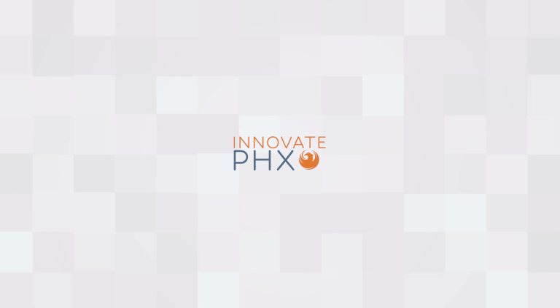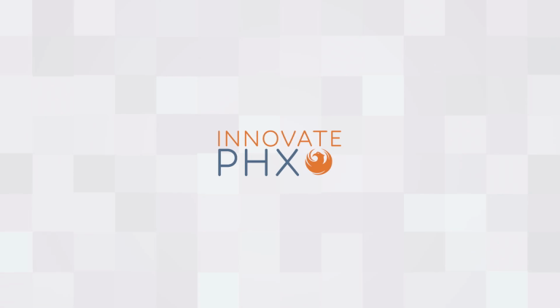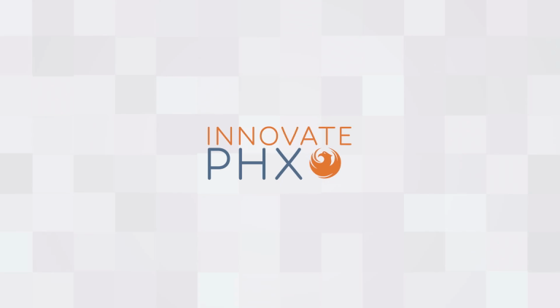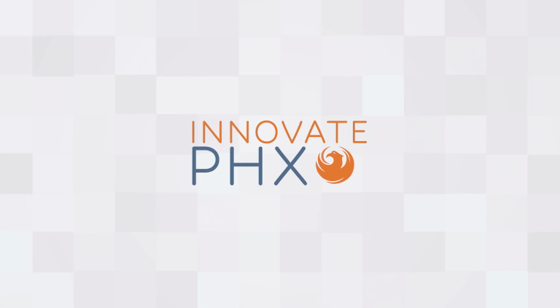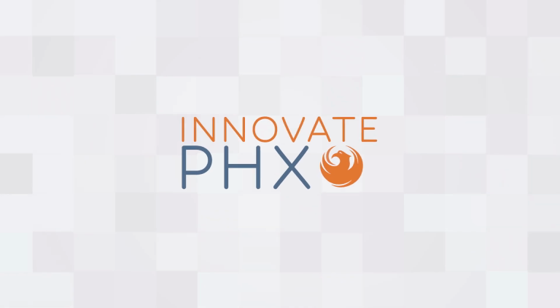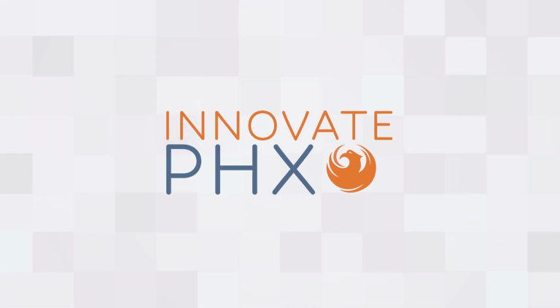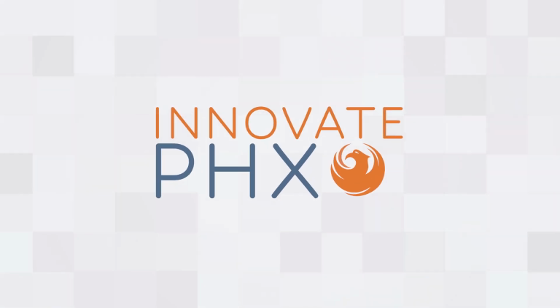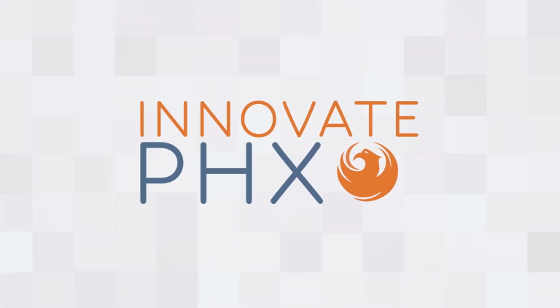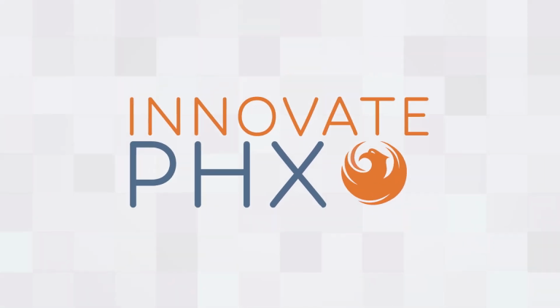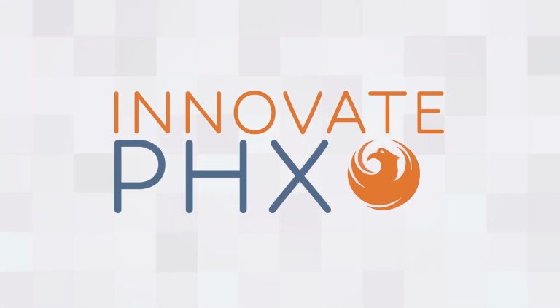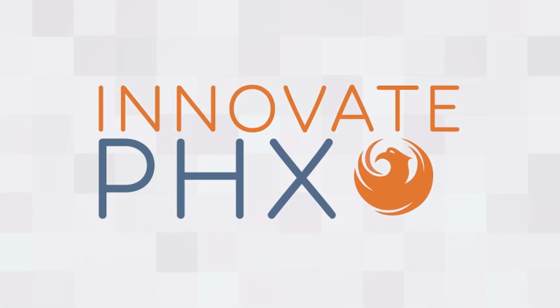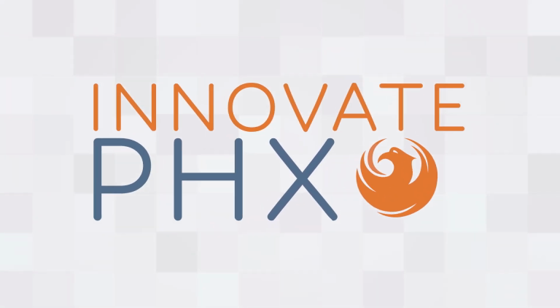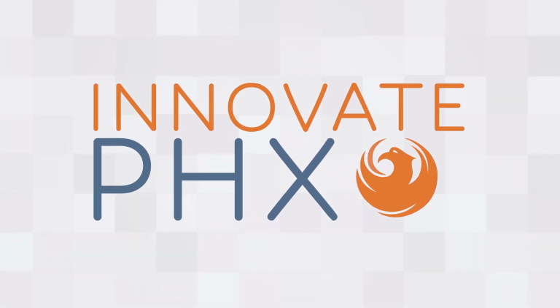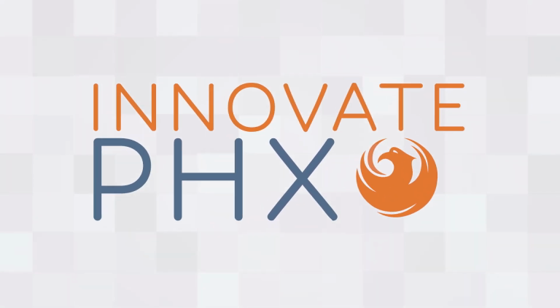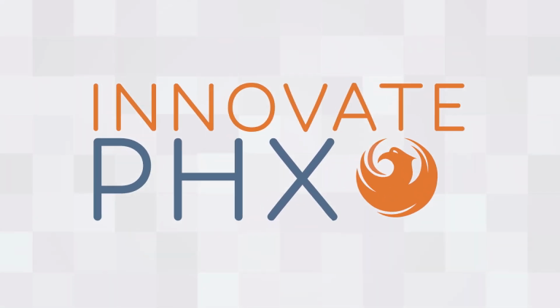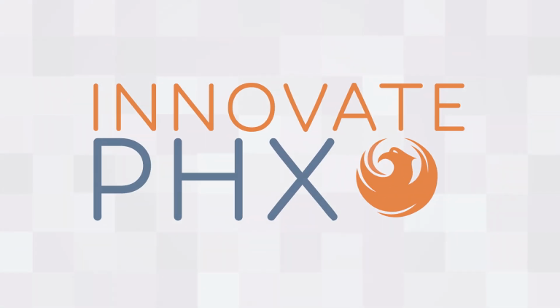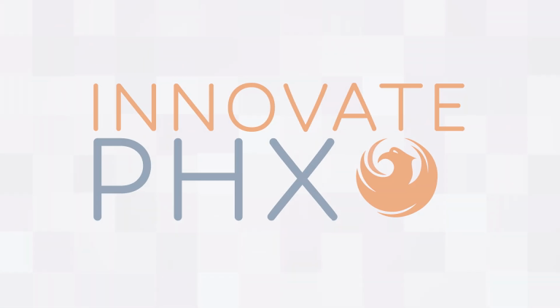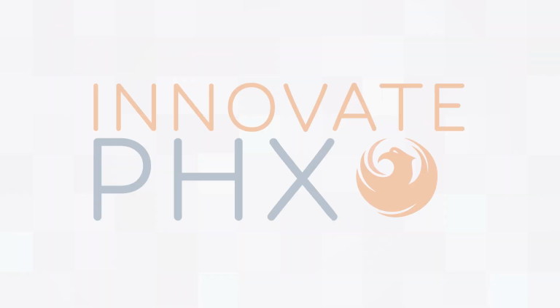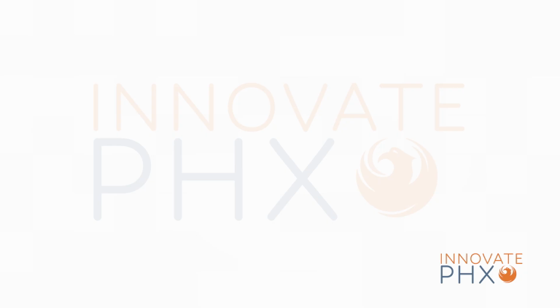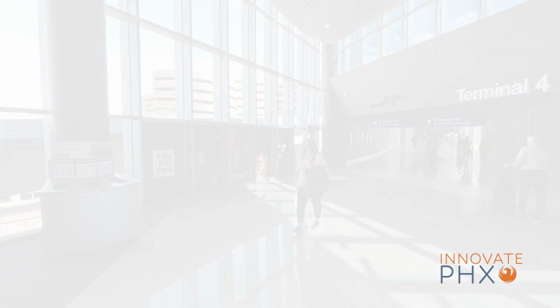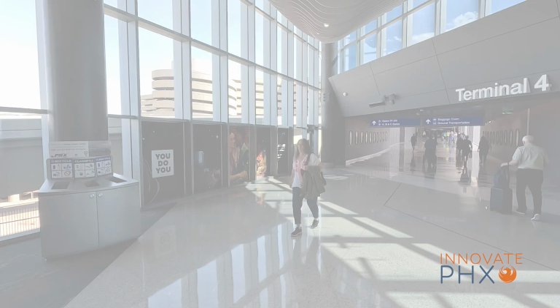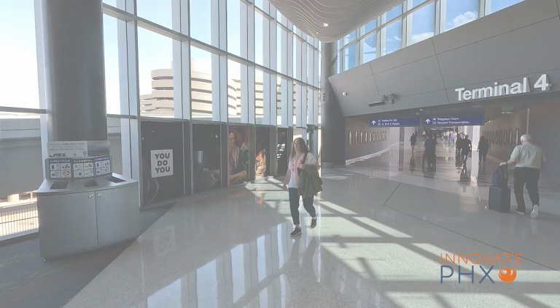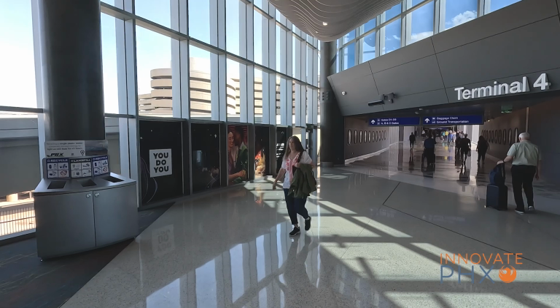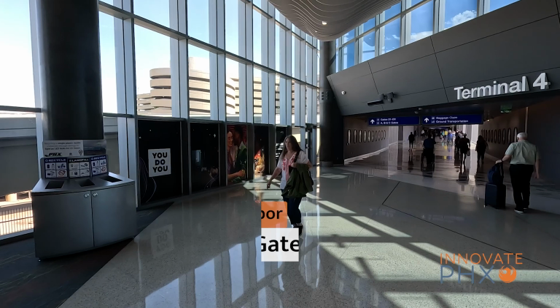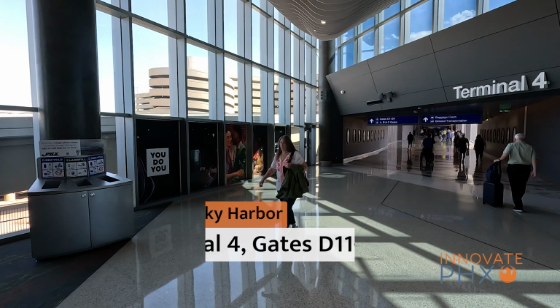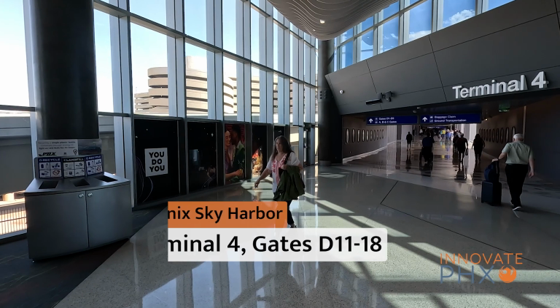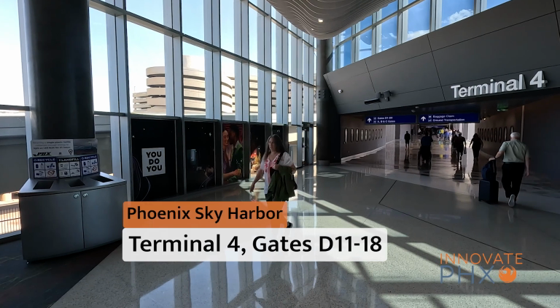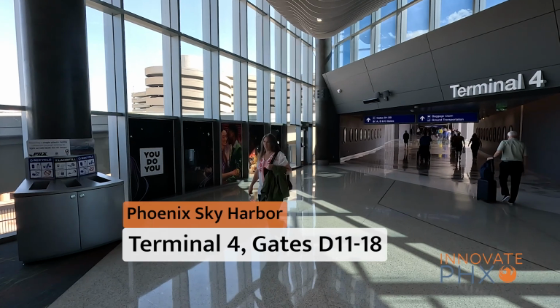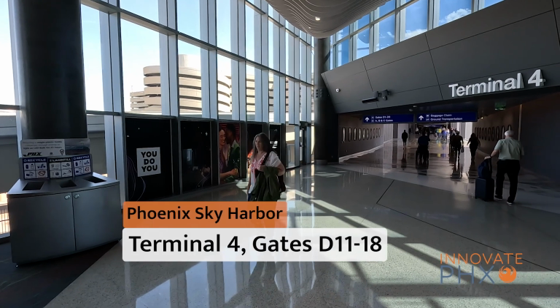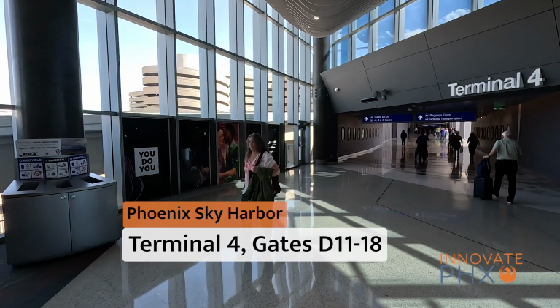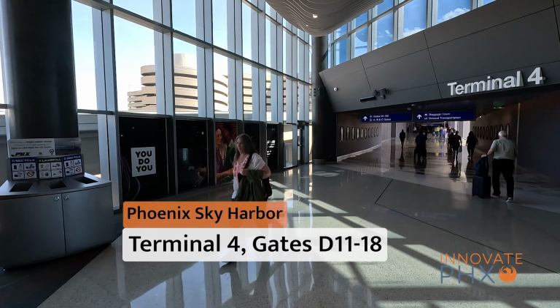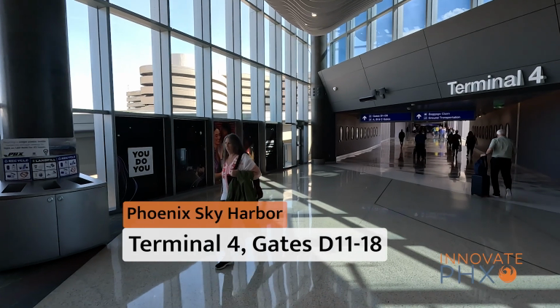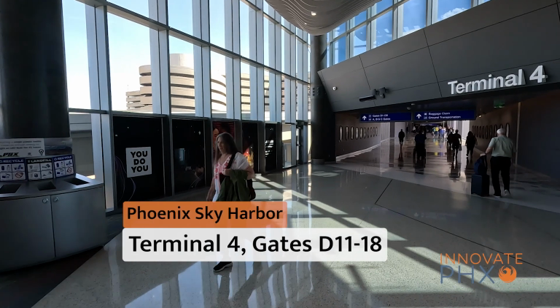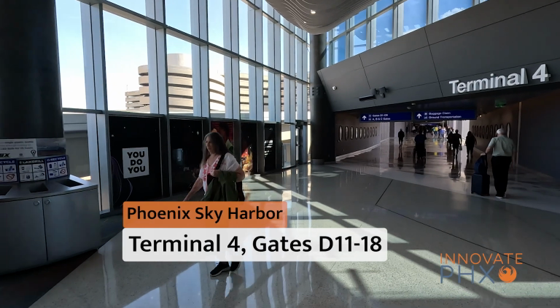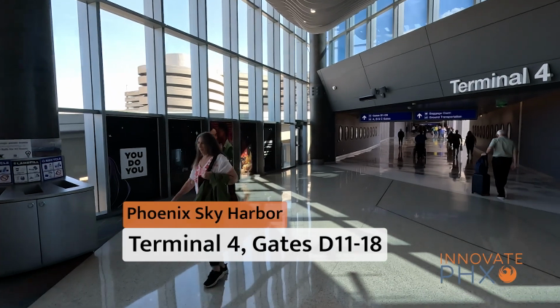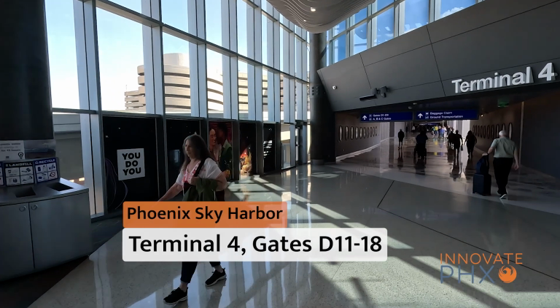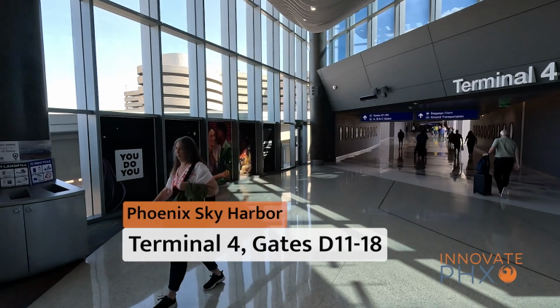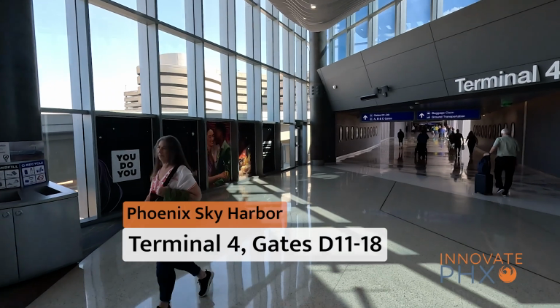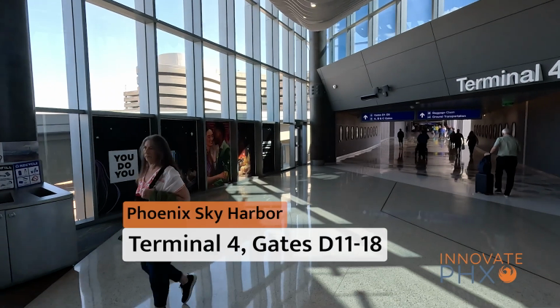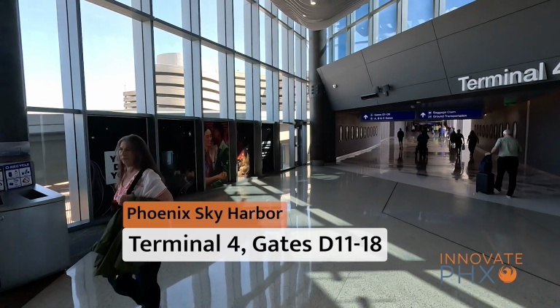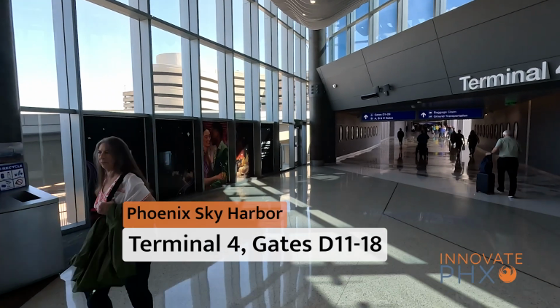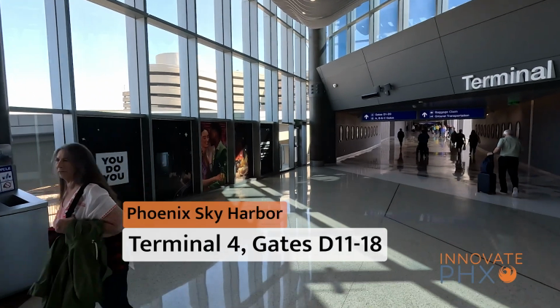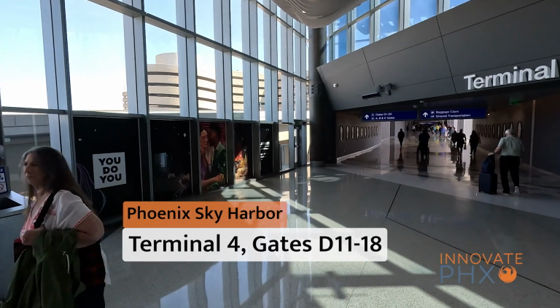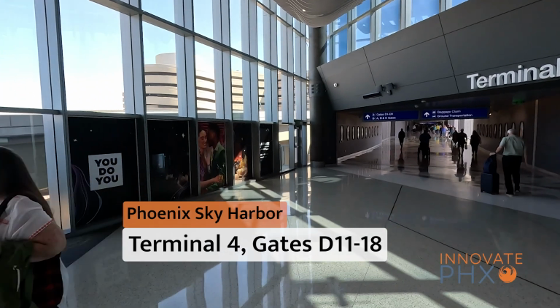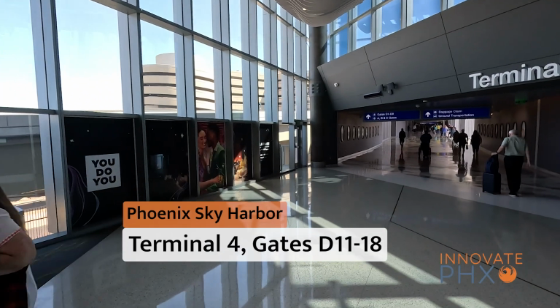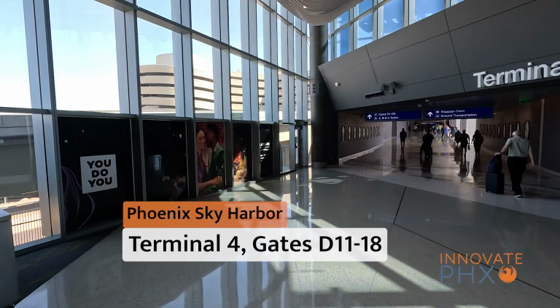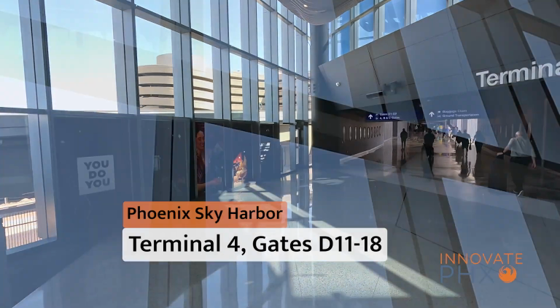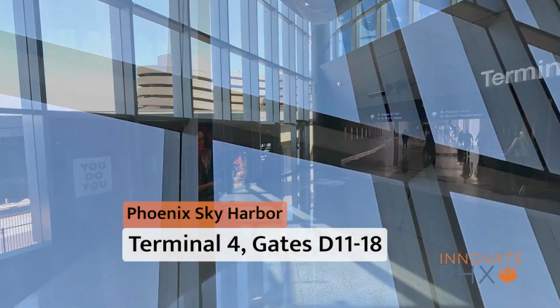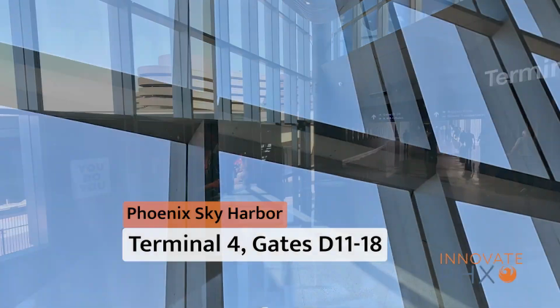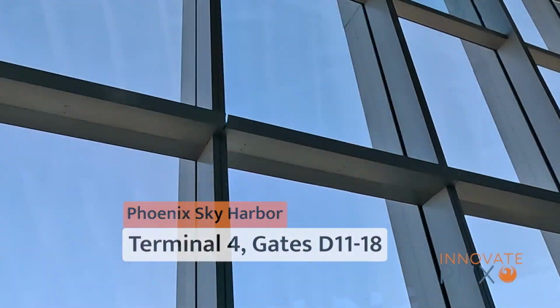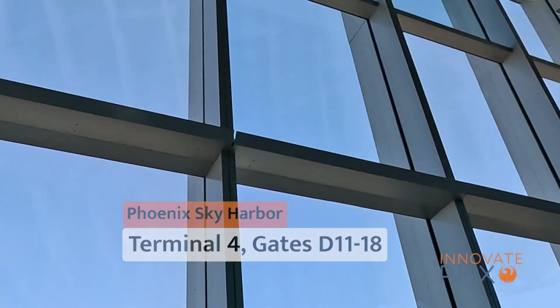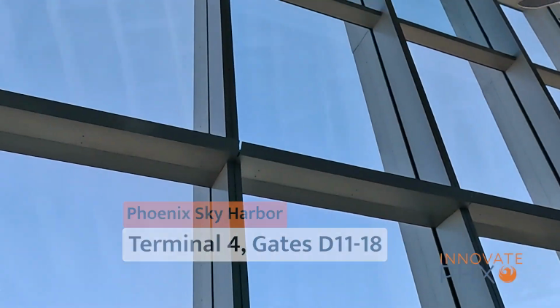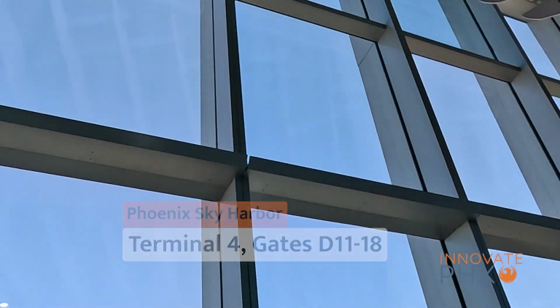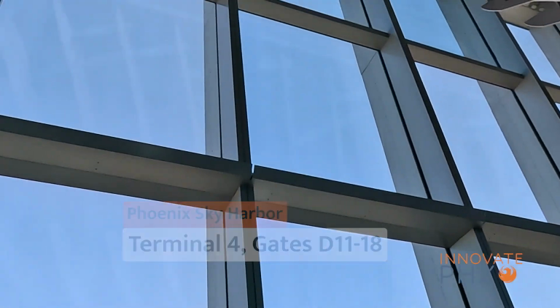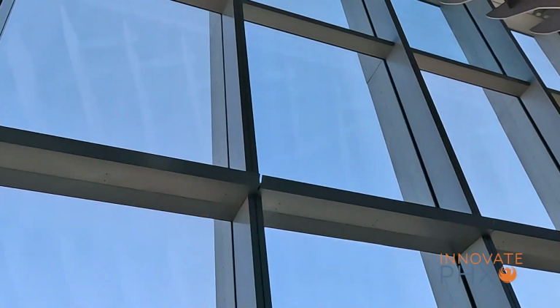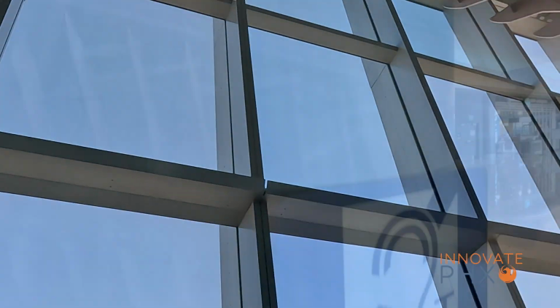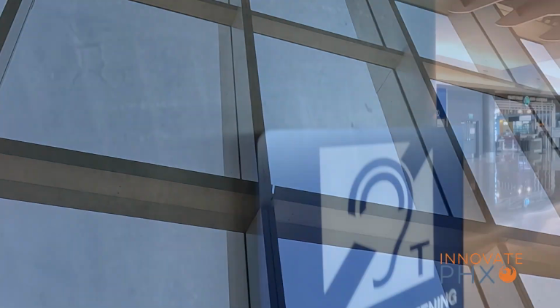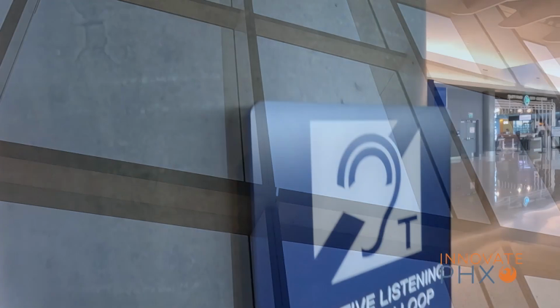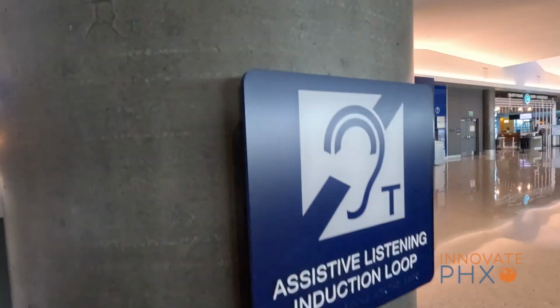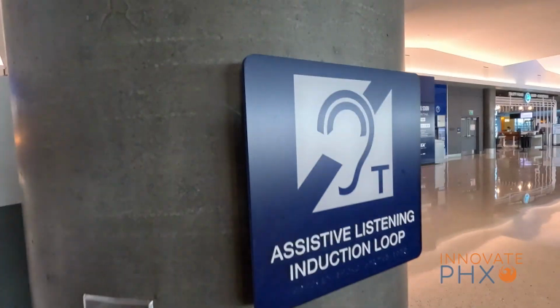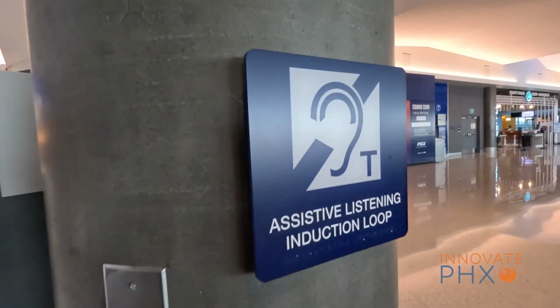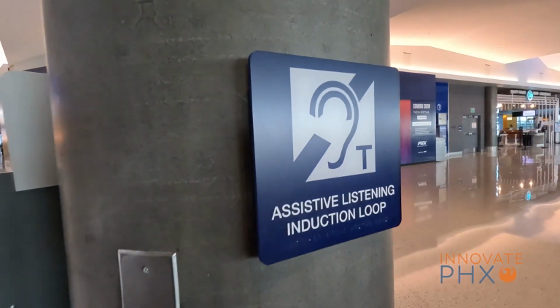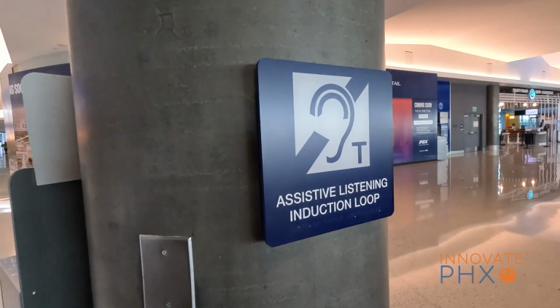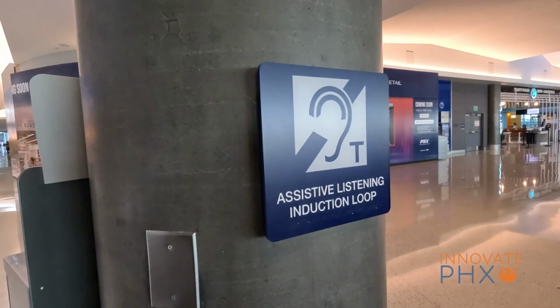In this edition of Innovate Phoenix: Sky Harbor Airport's smart windows and hearing loops.